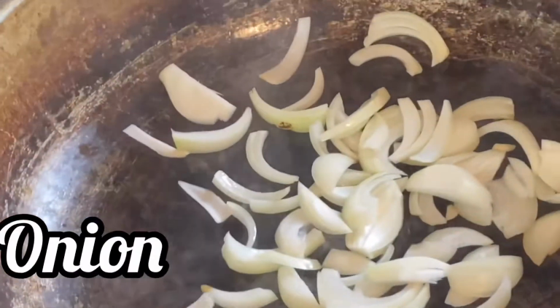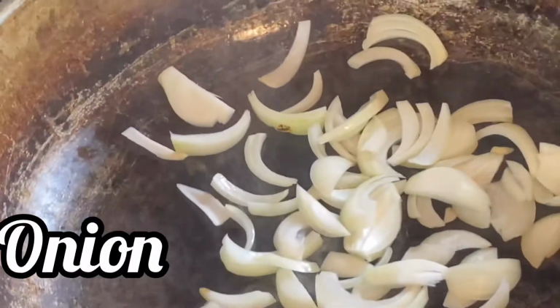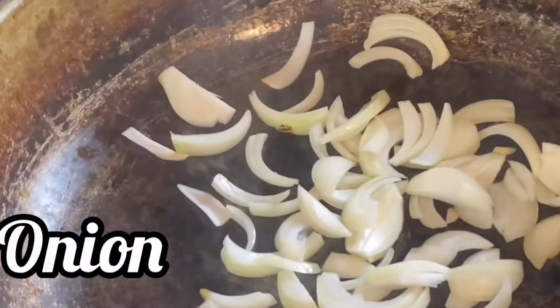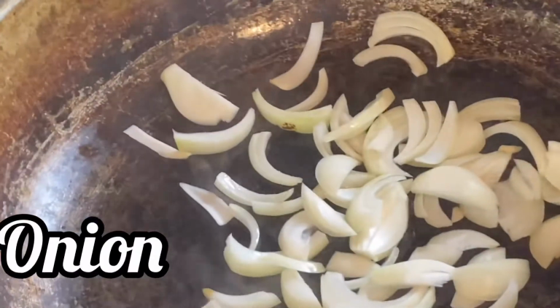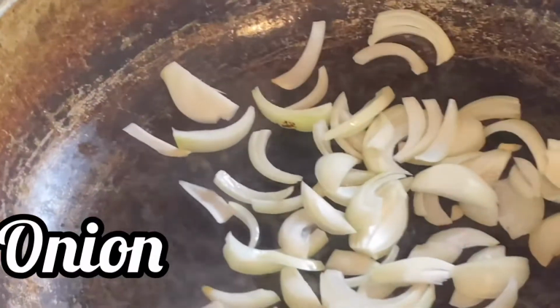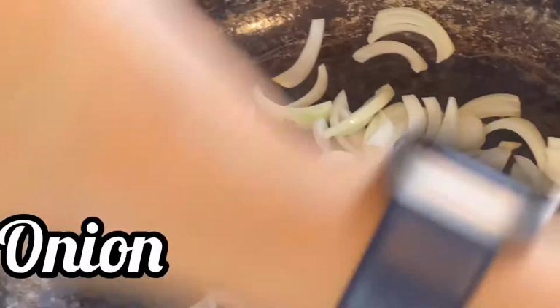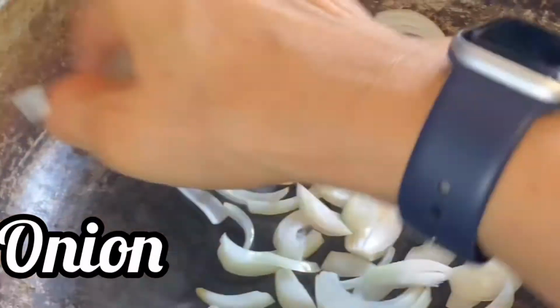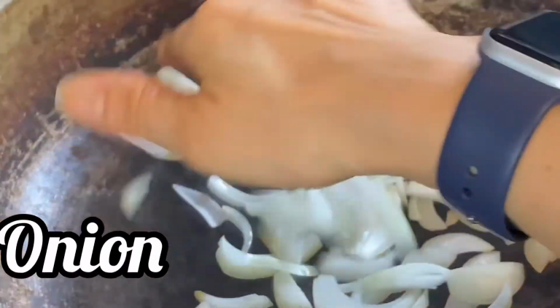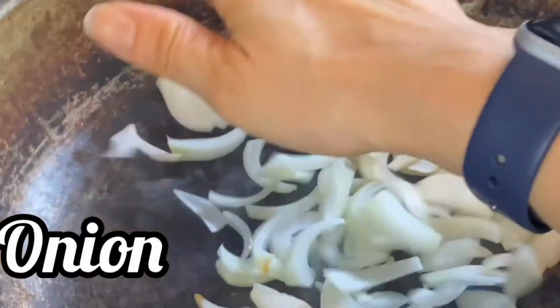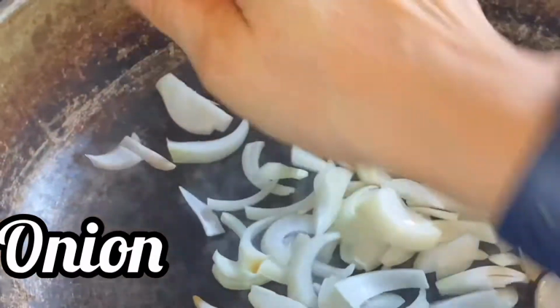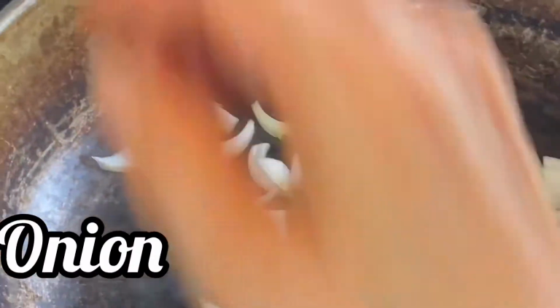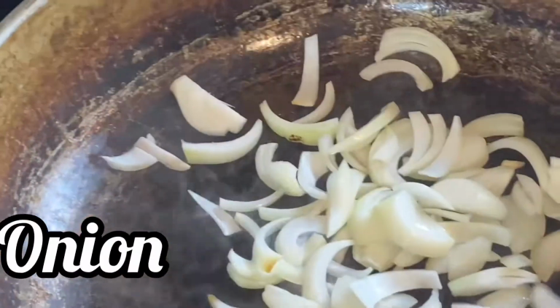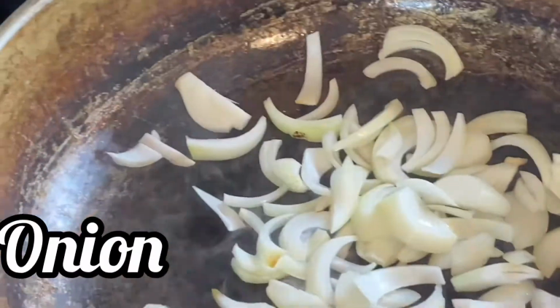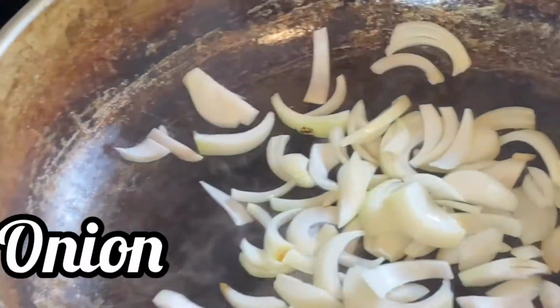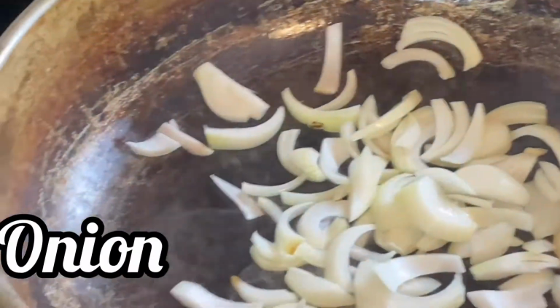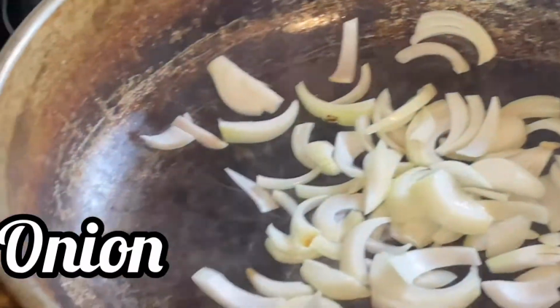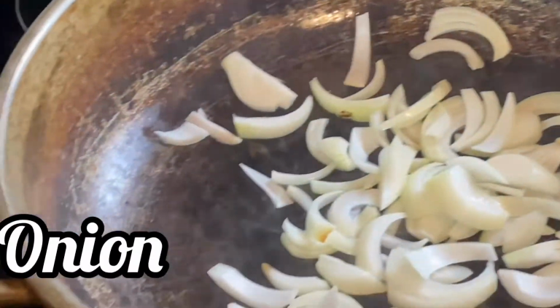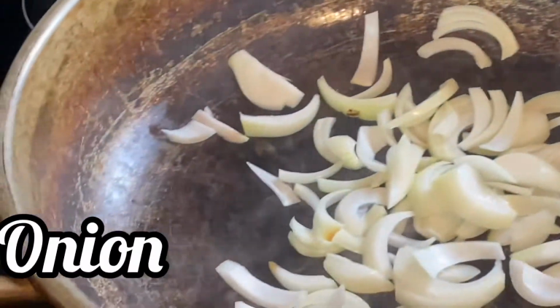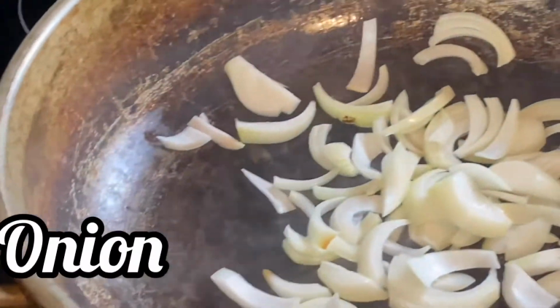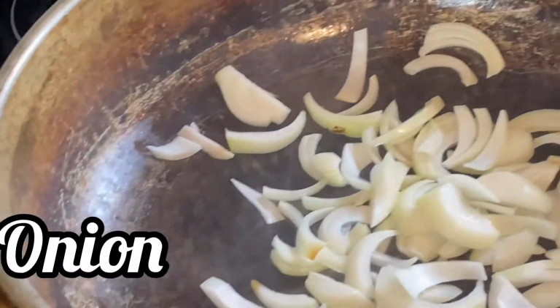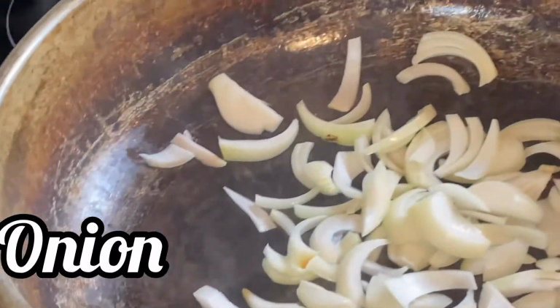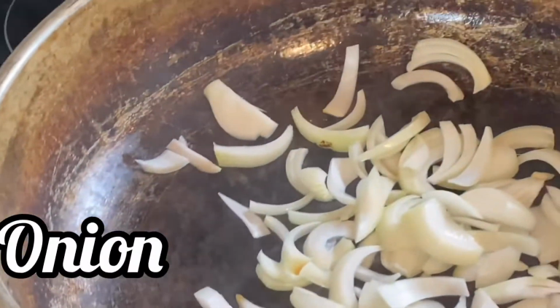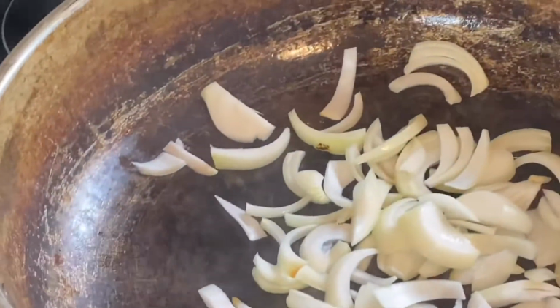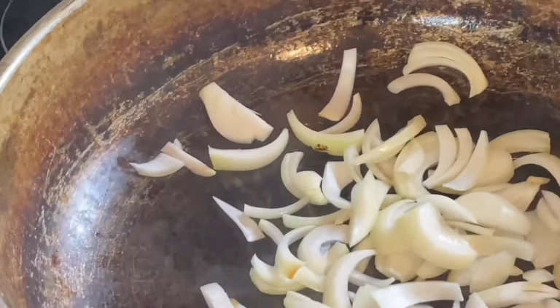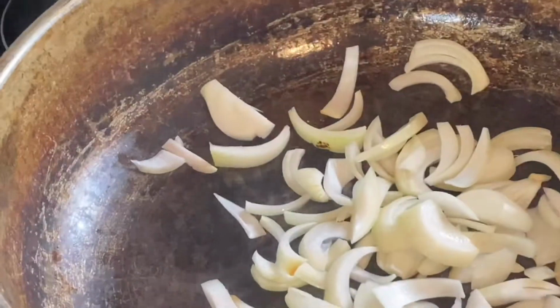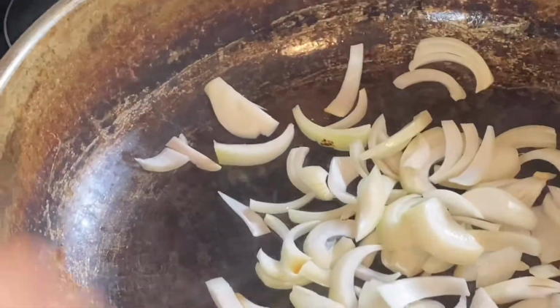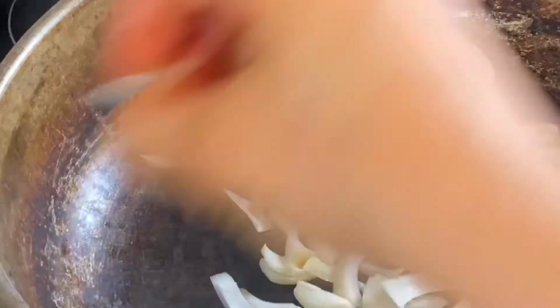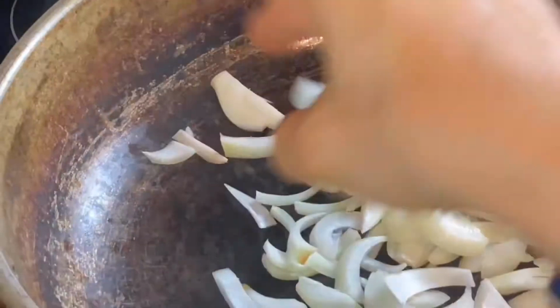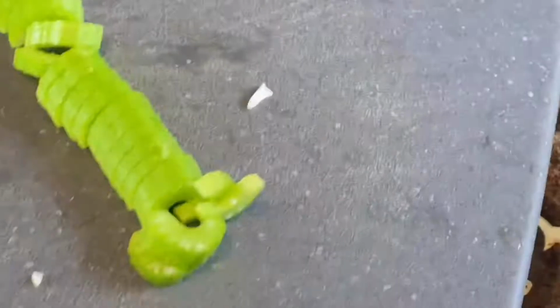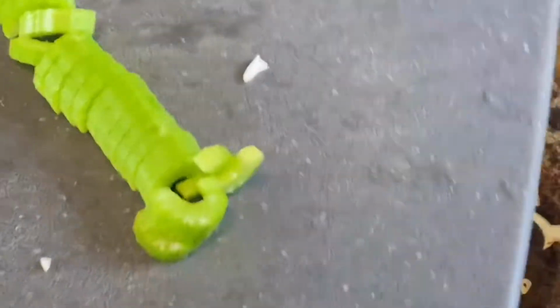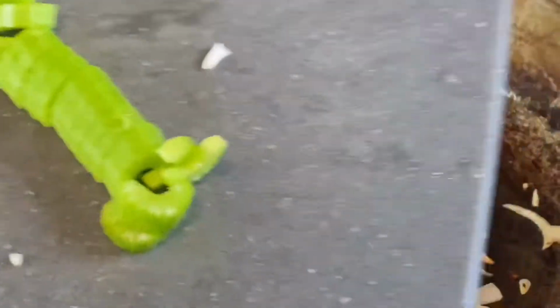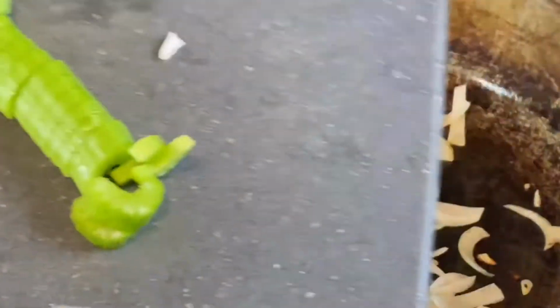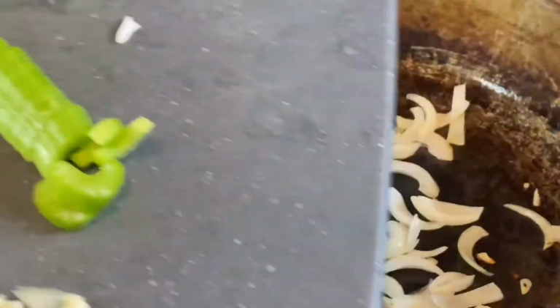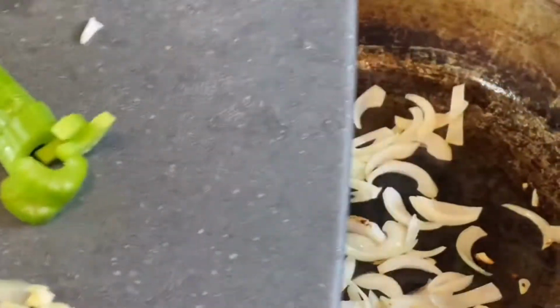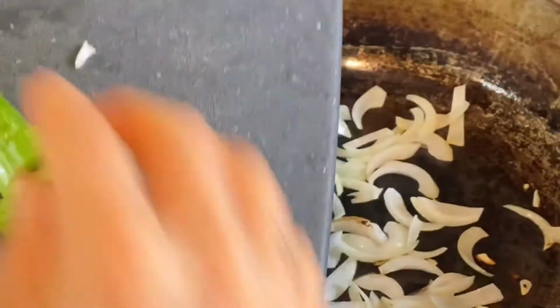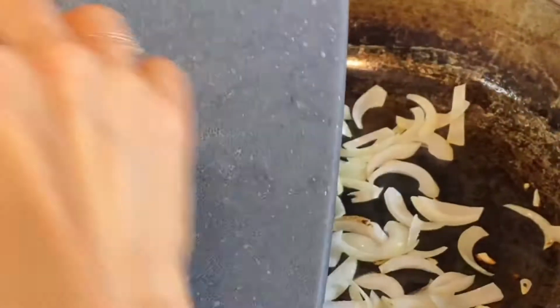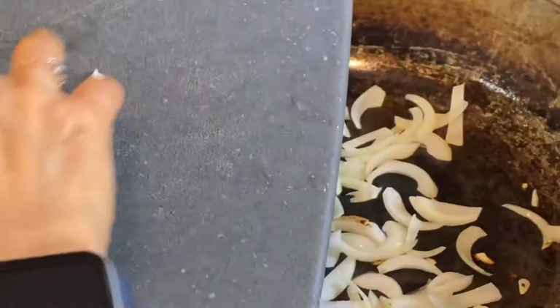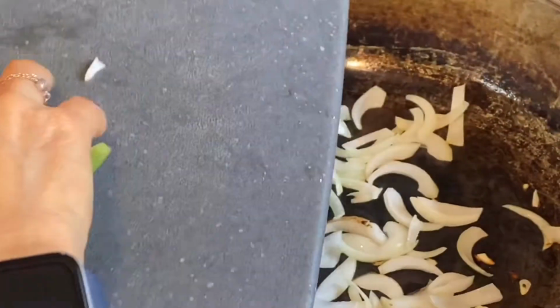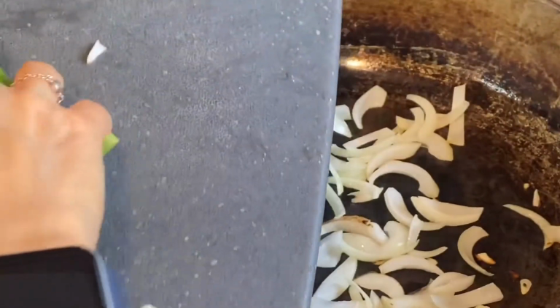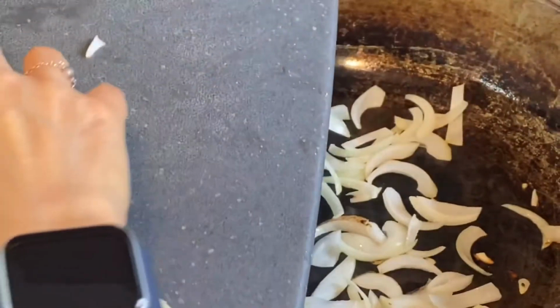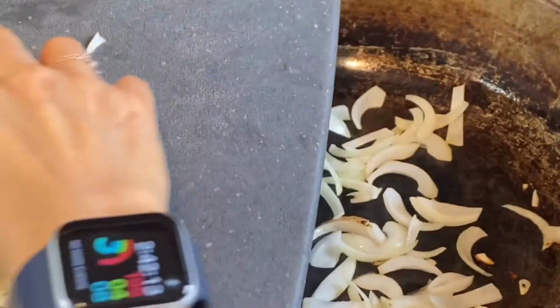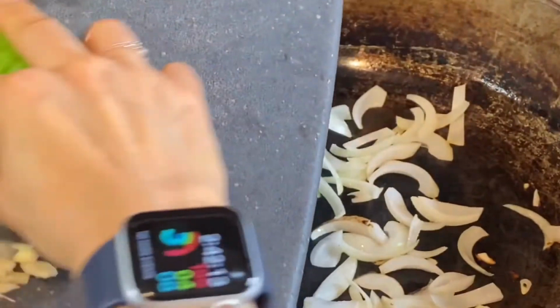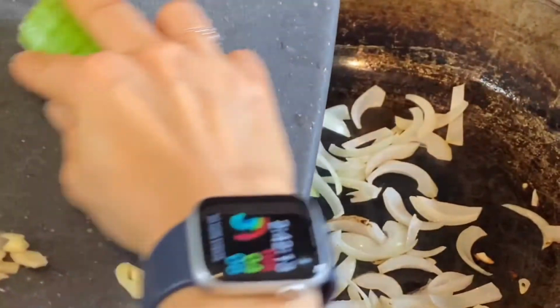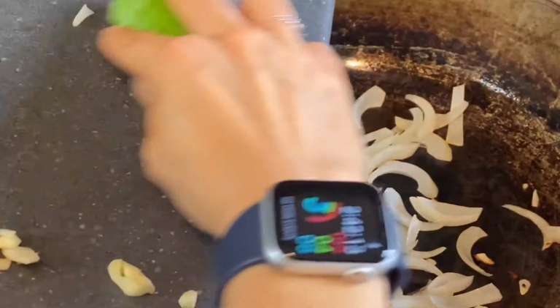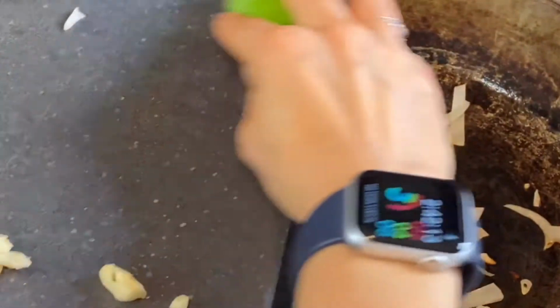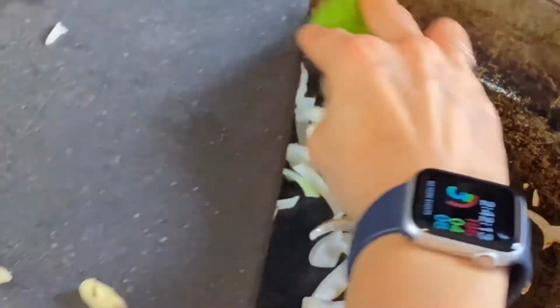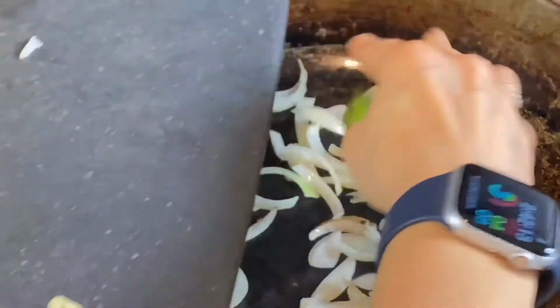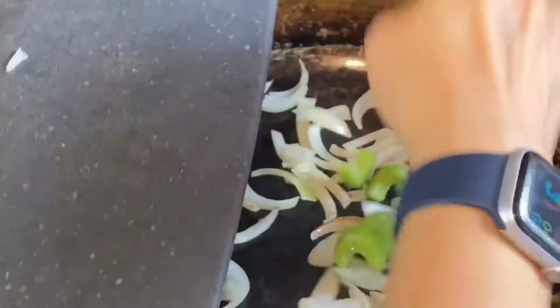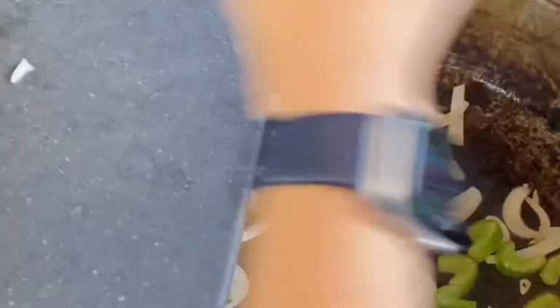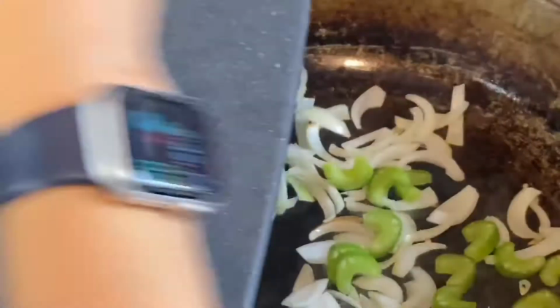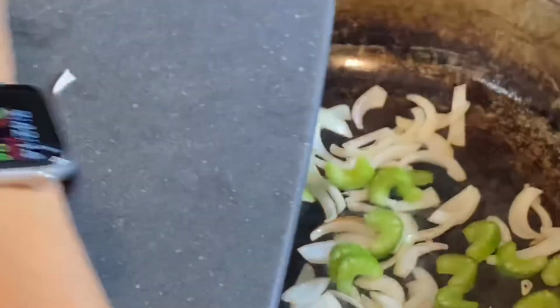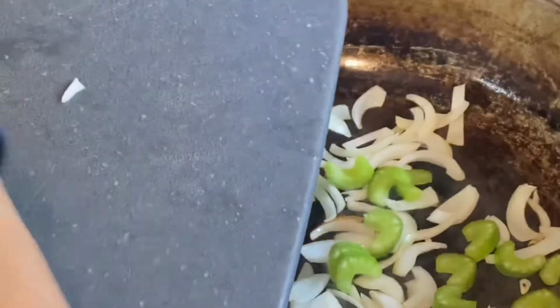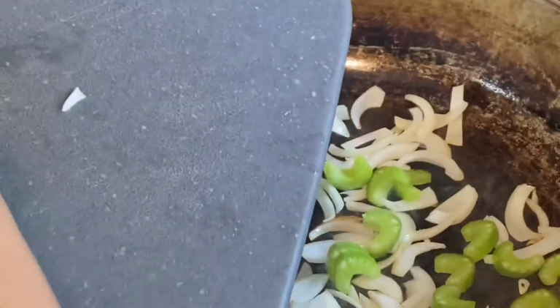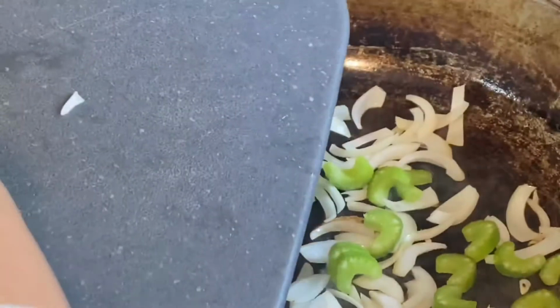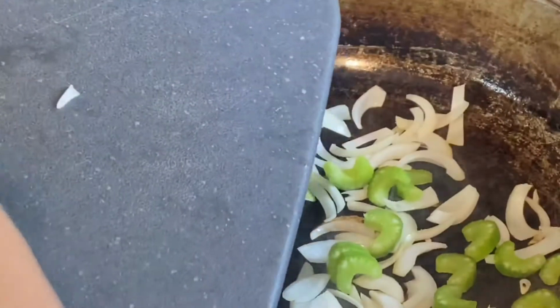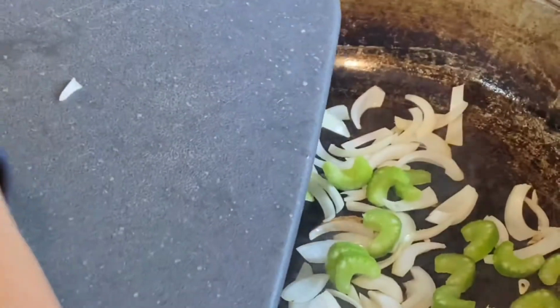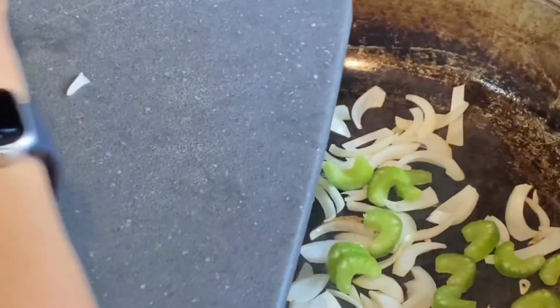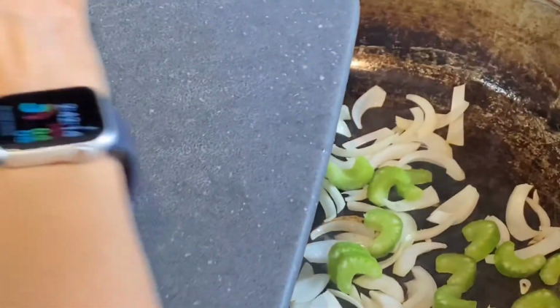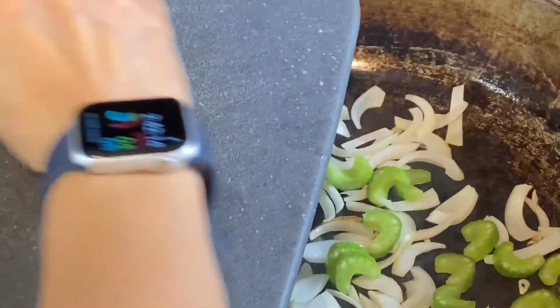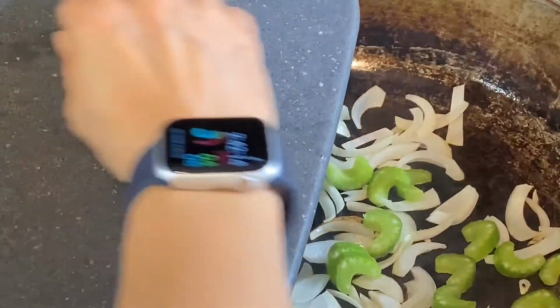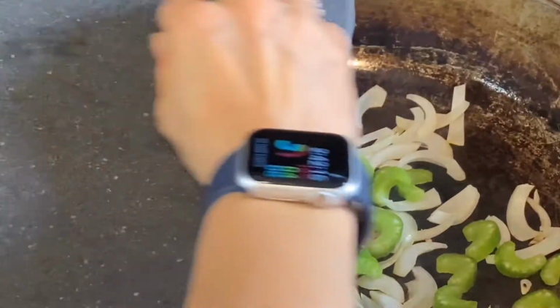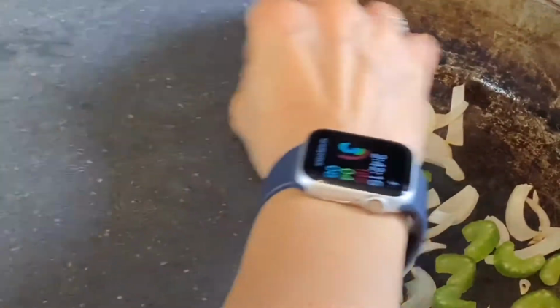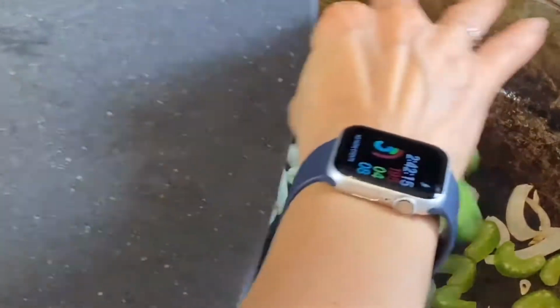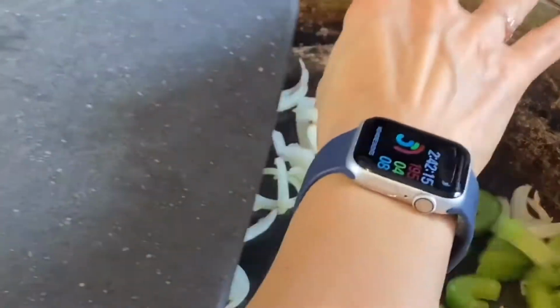Onions in a hot pan. I like to add some celery to make the color pretty.